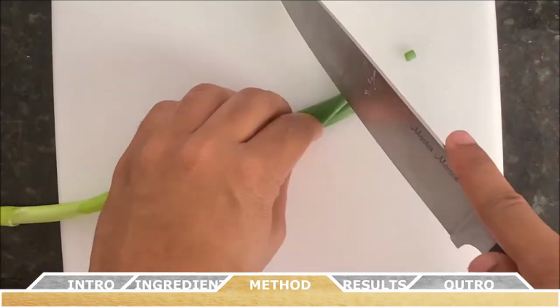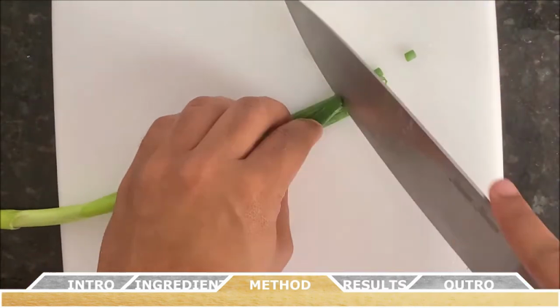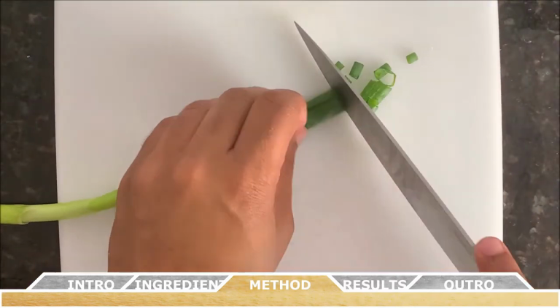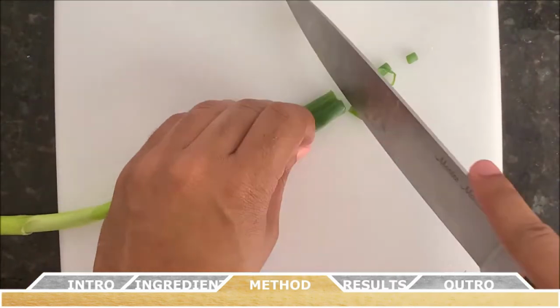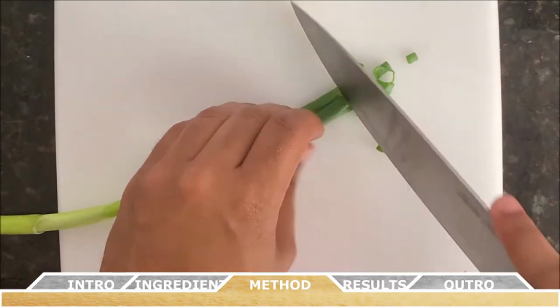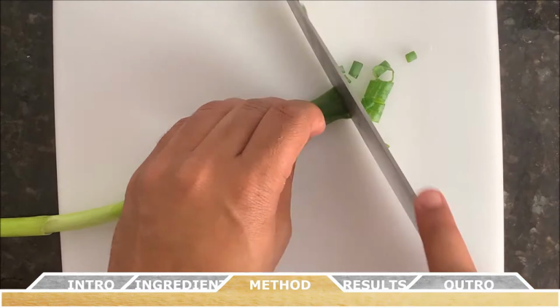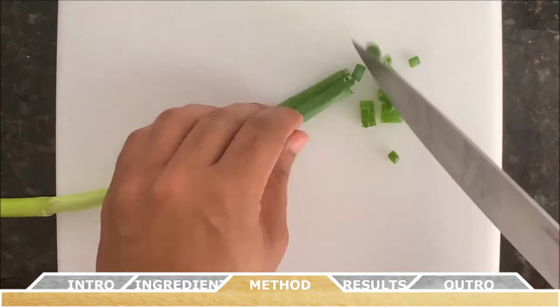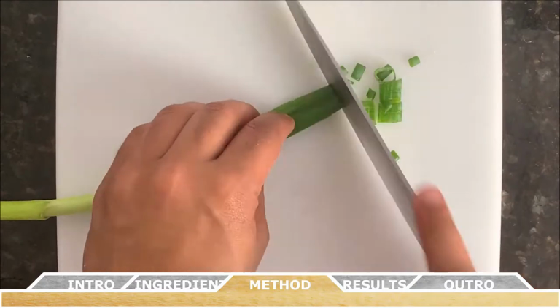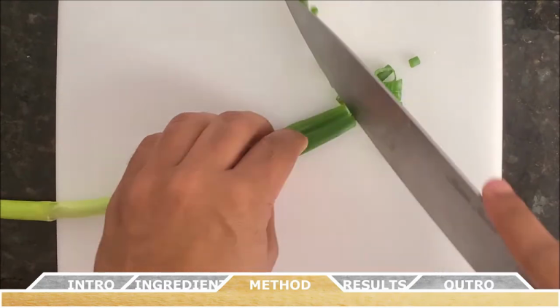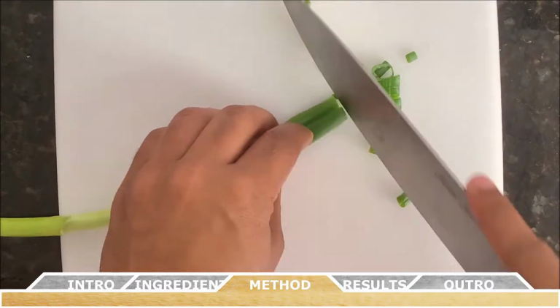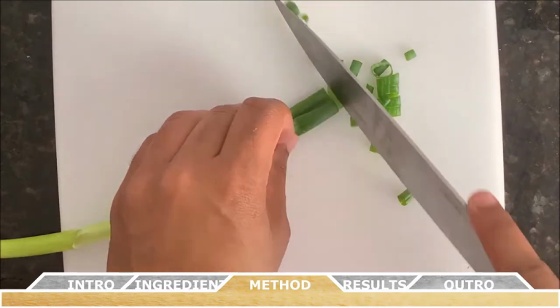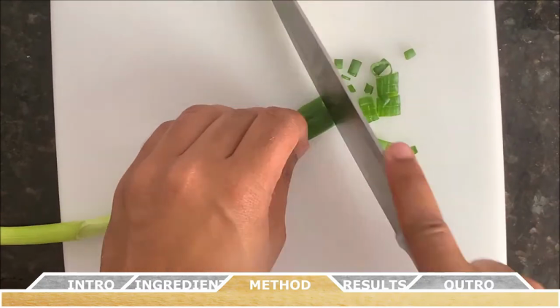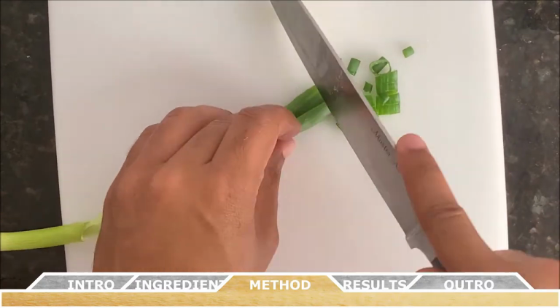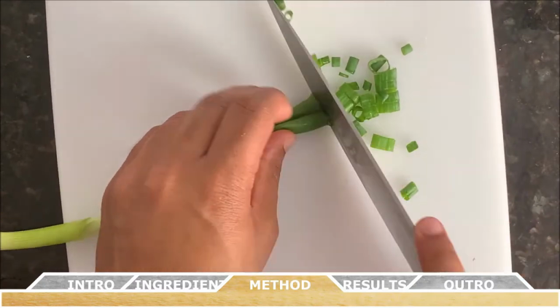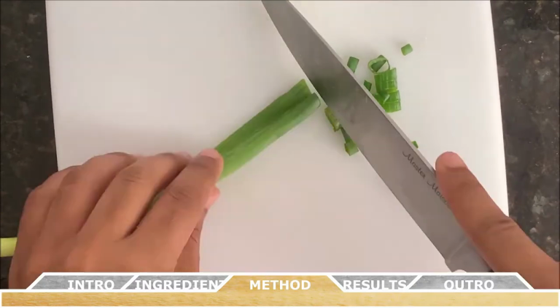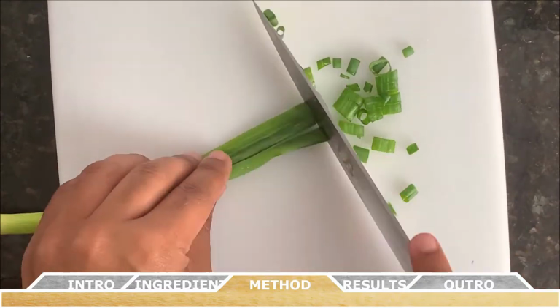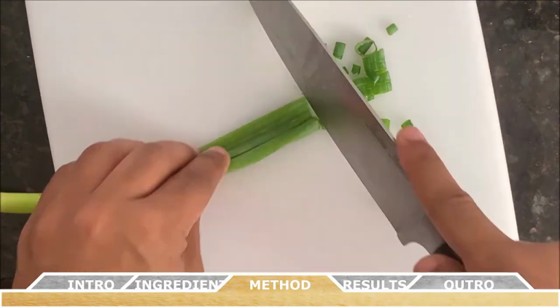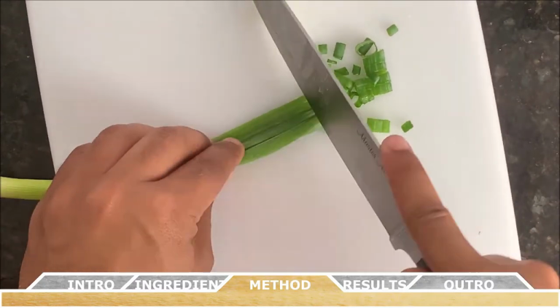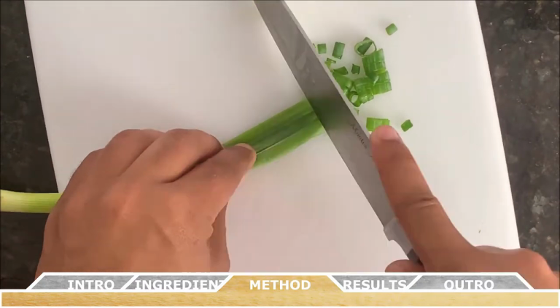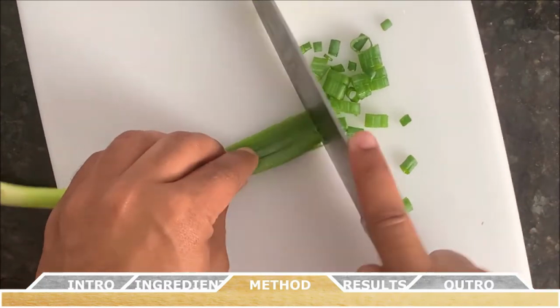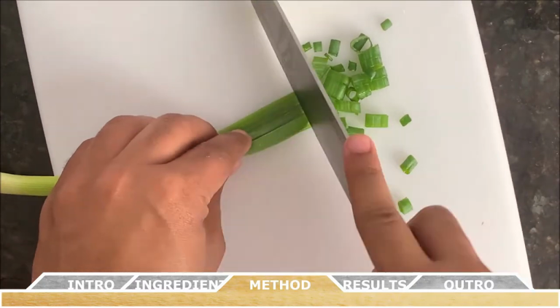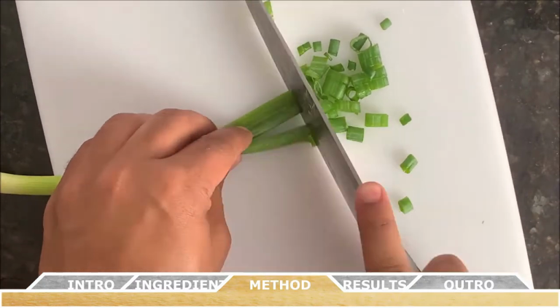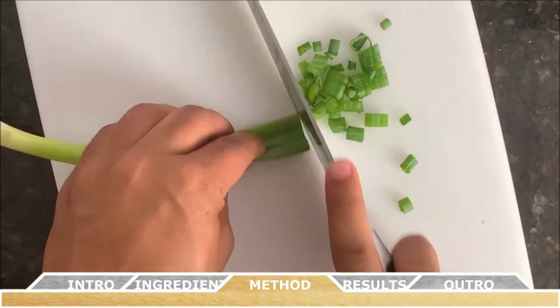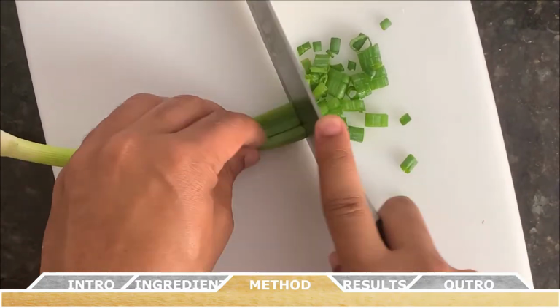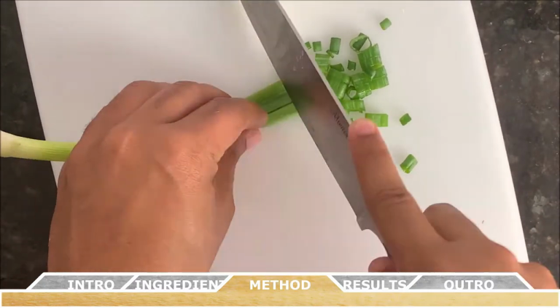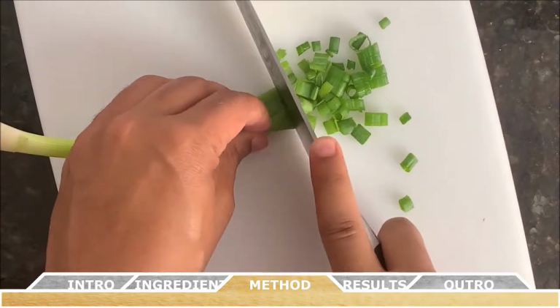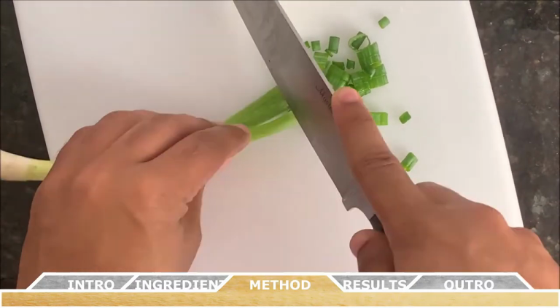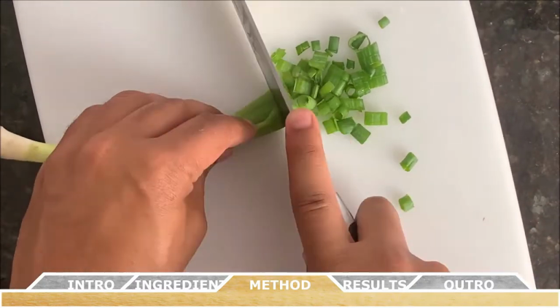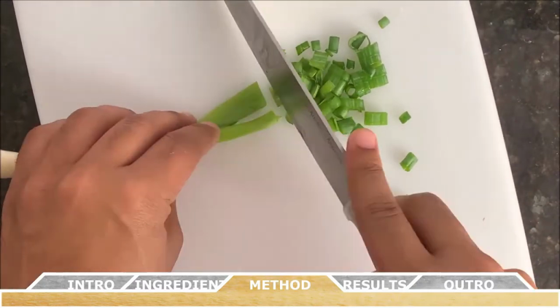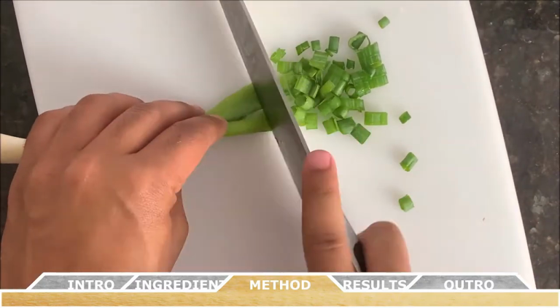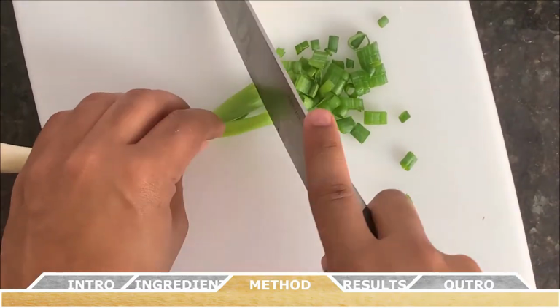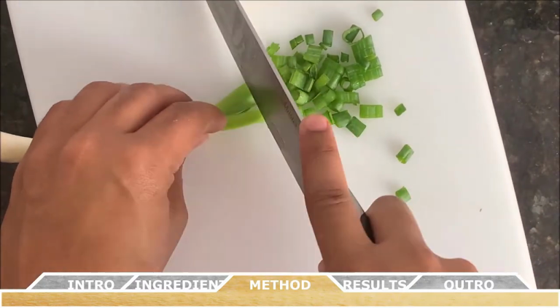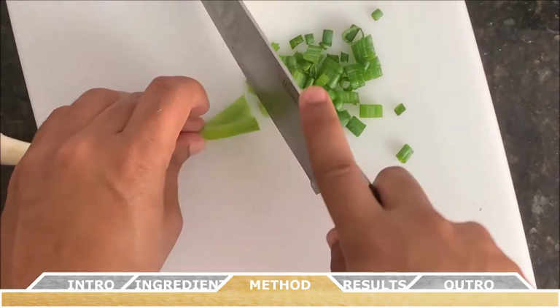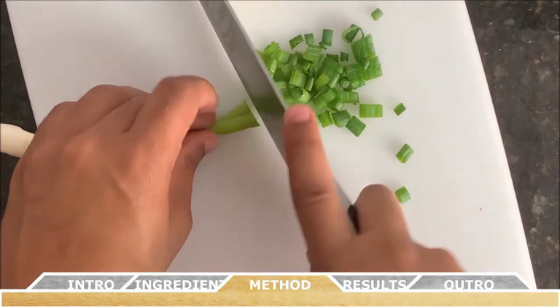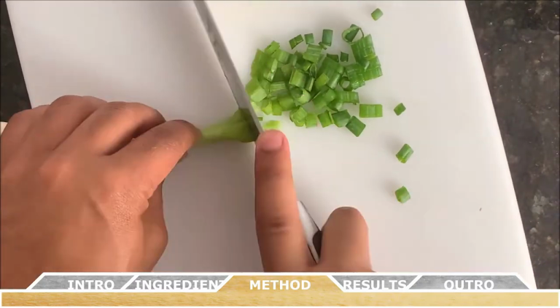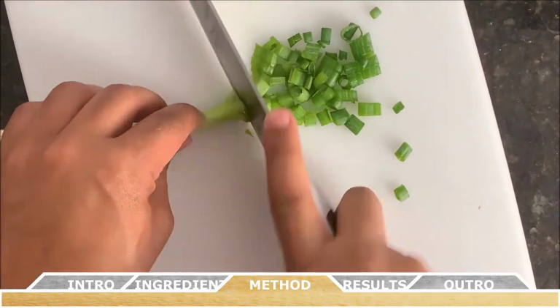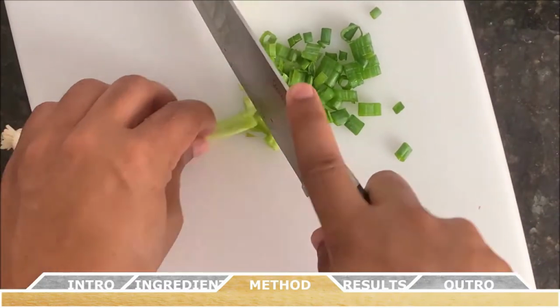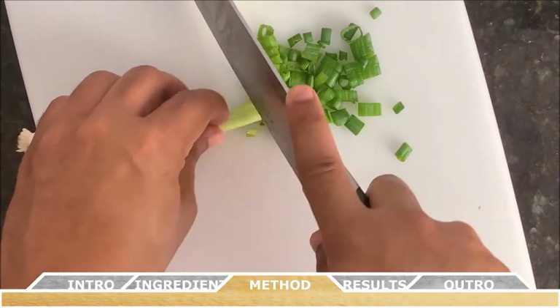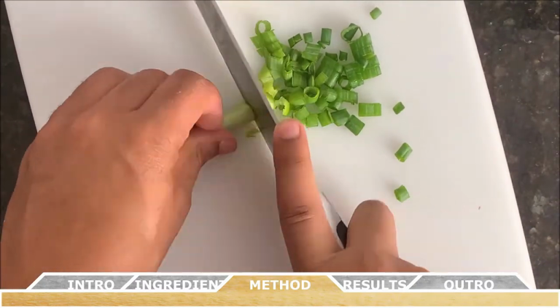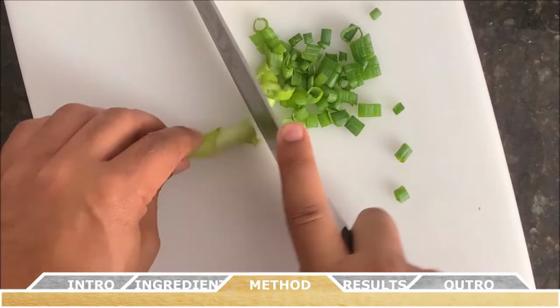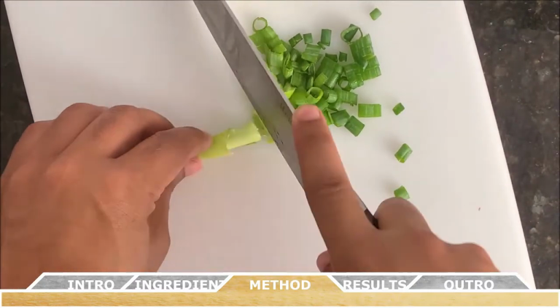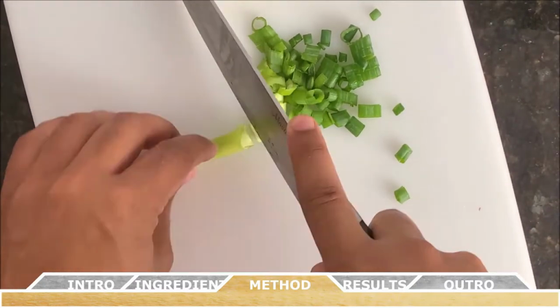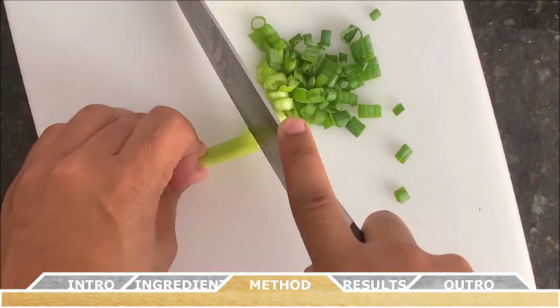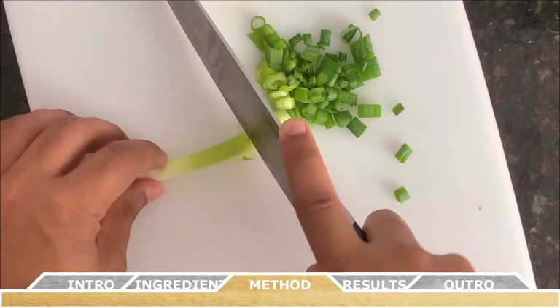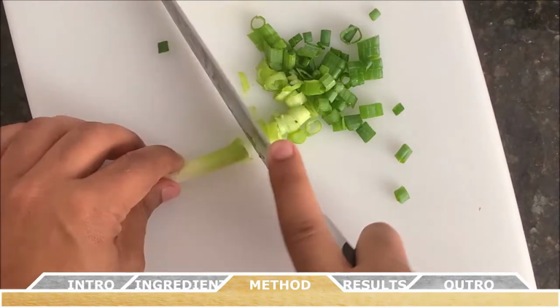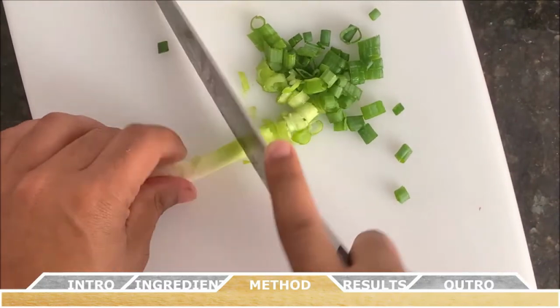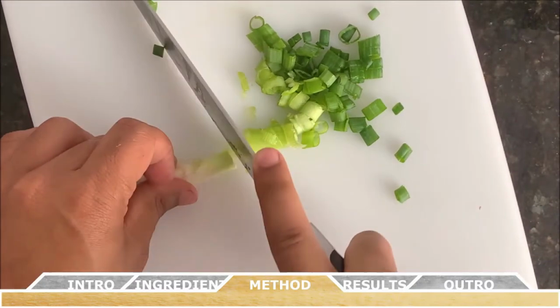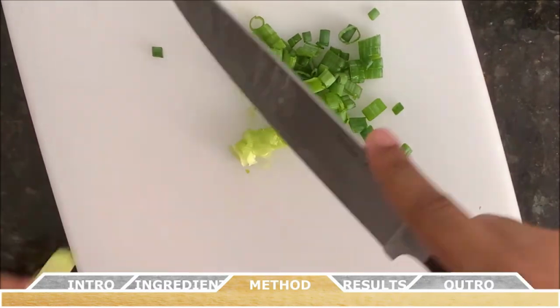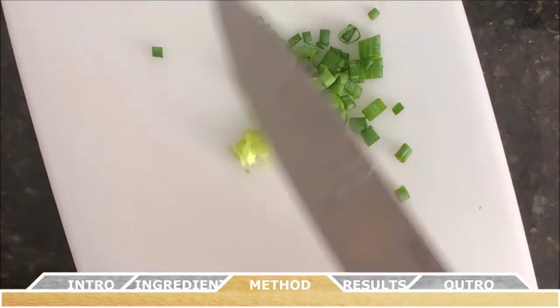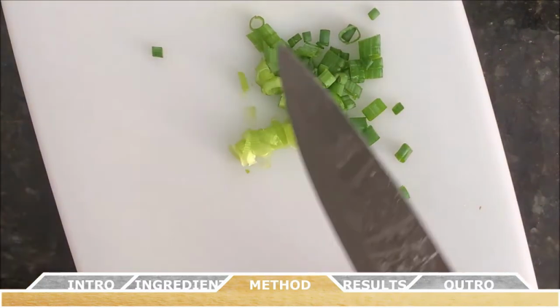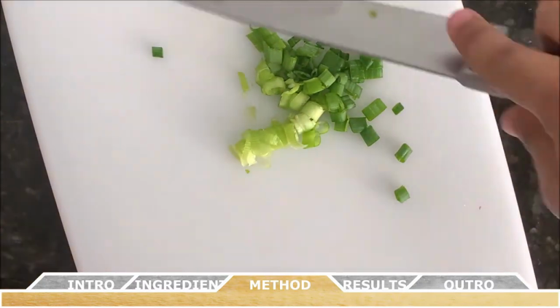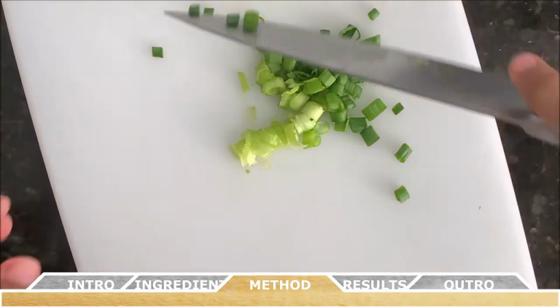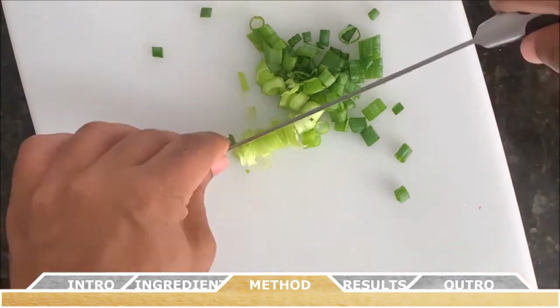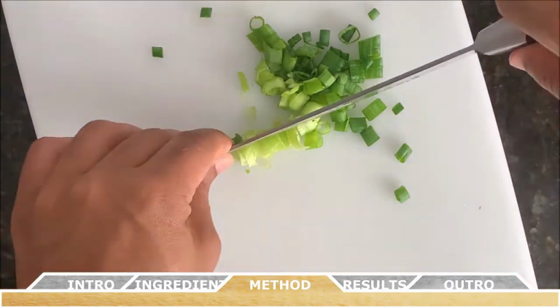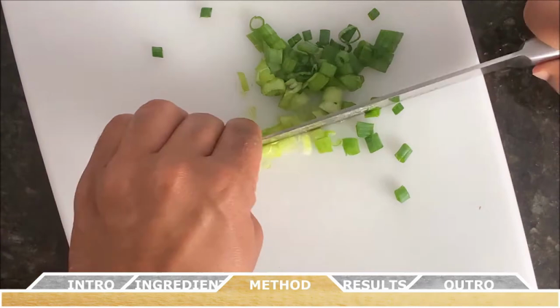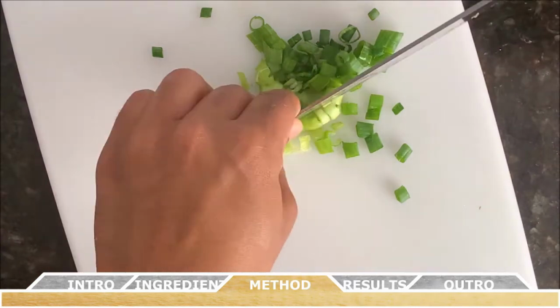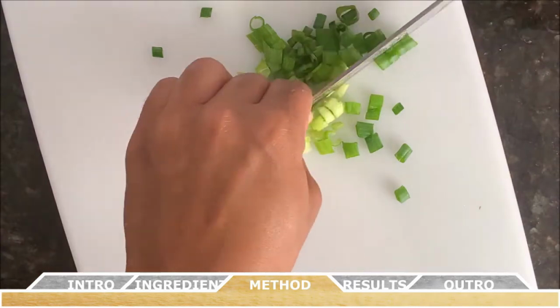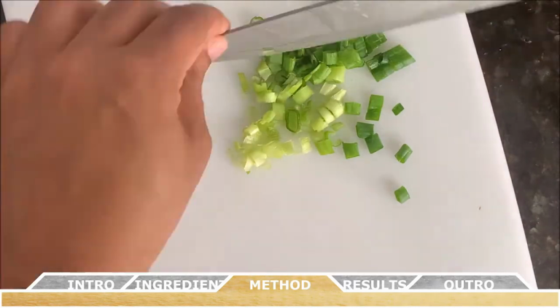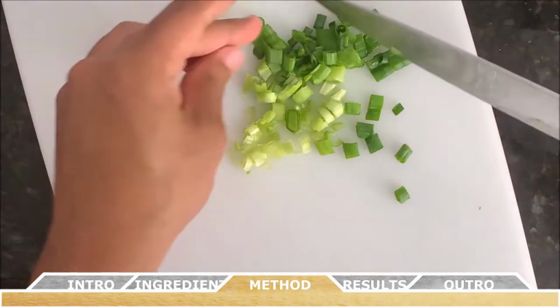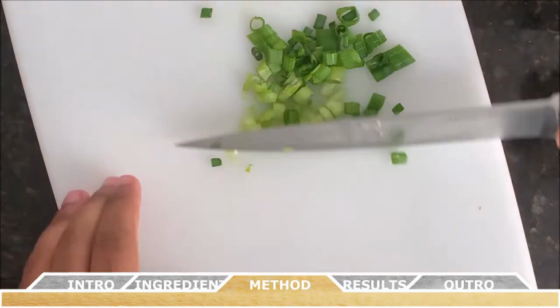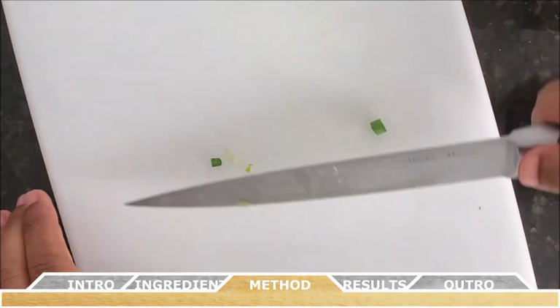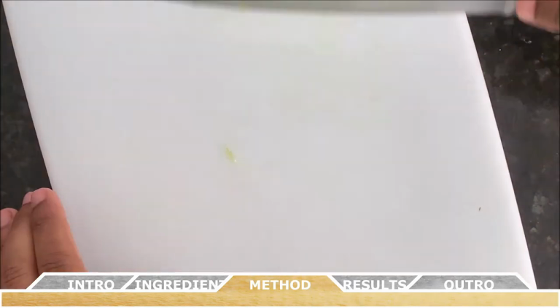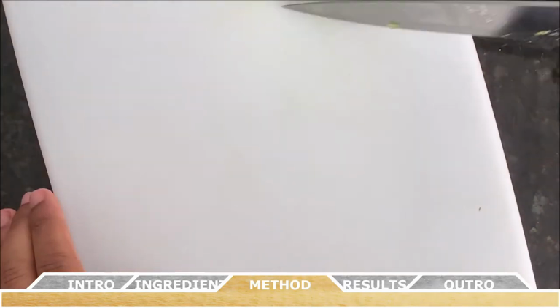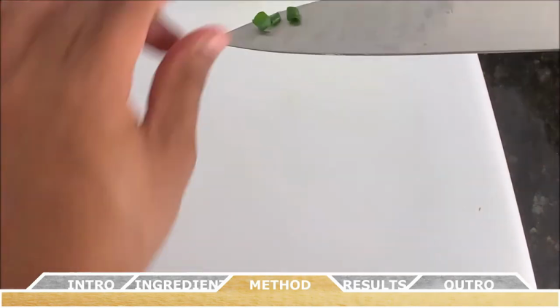Next up, you want to finely chop the green onion stalks as well as mince the clove of garlic.